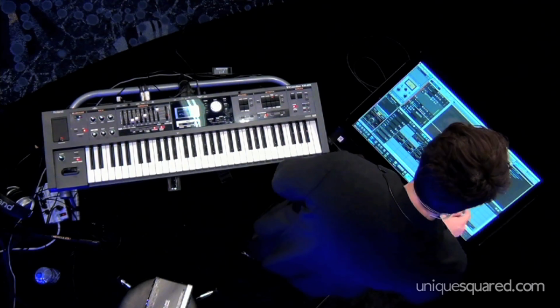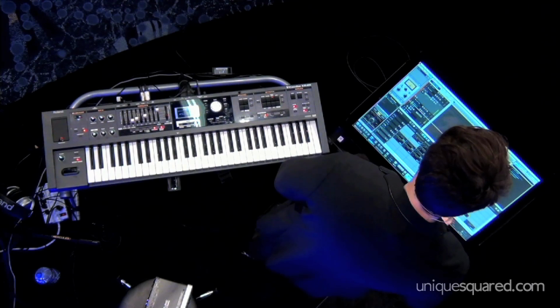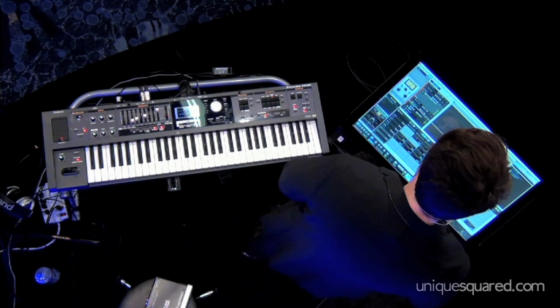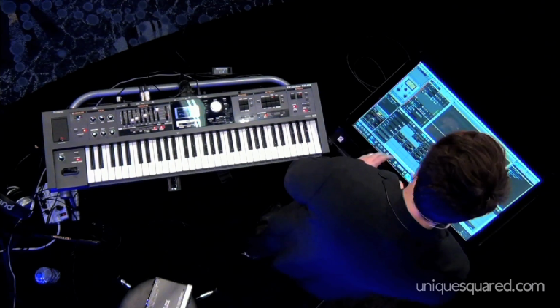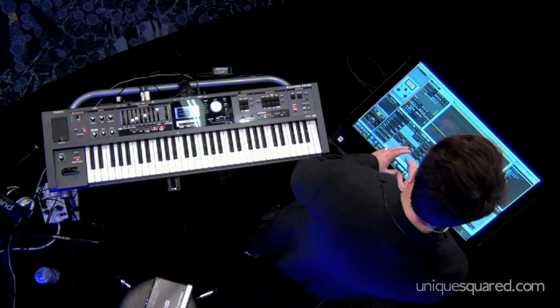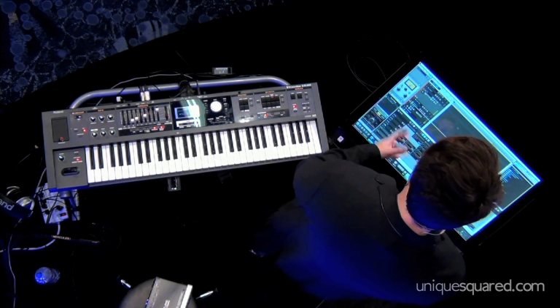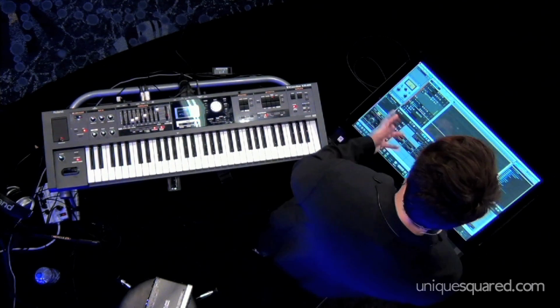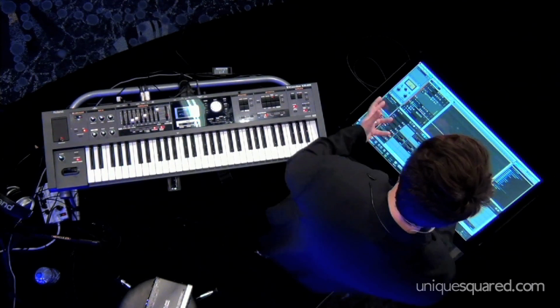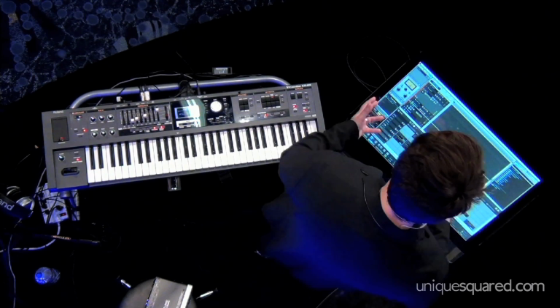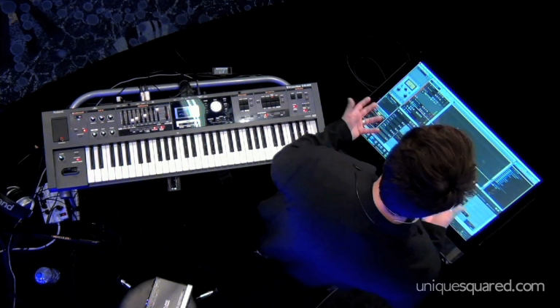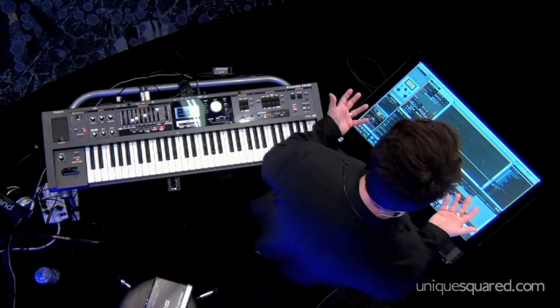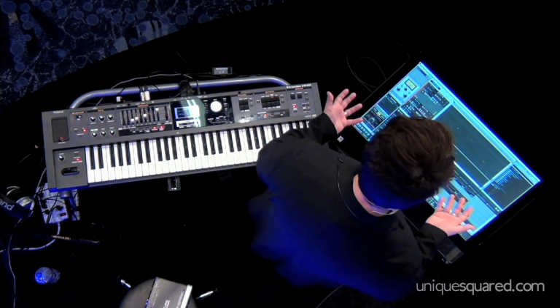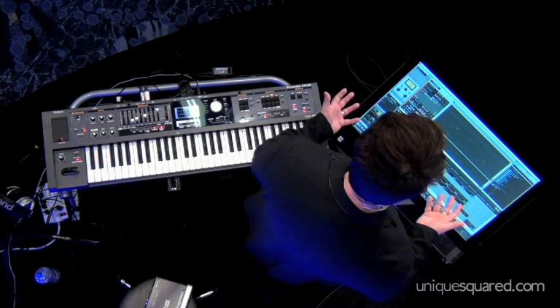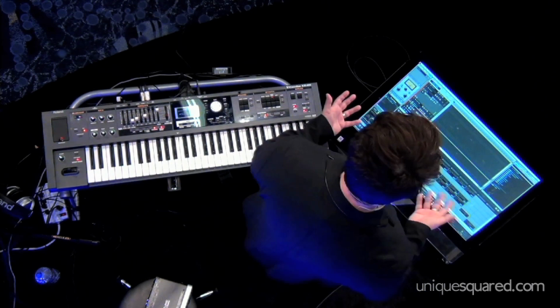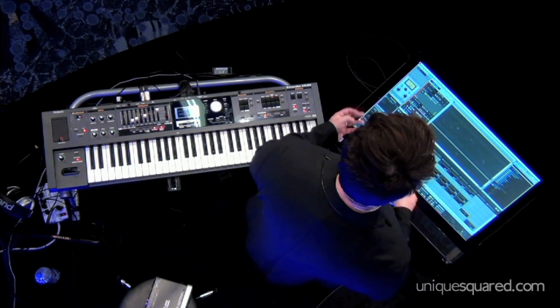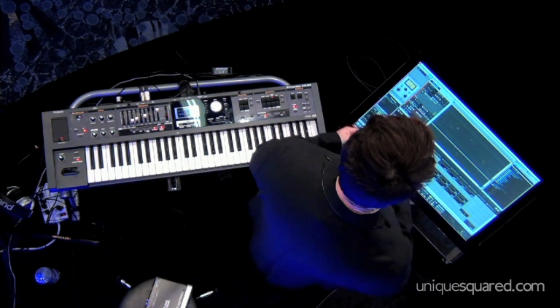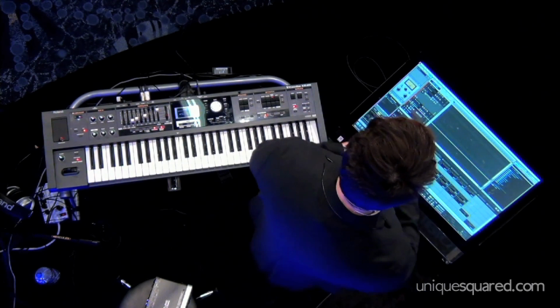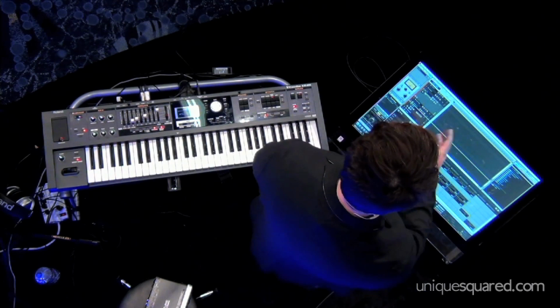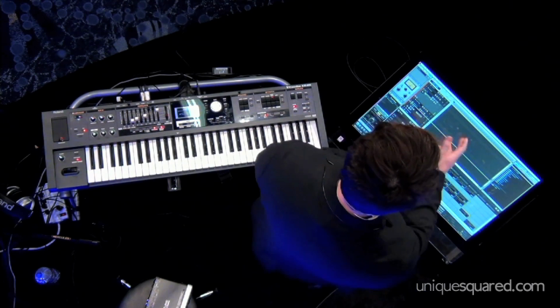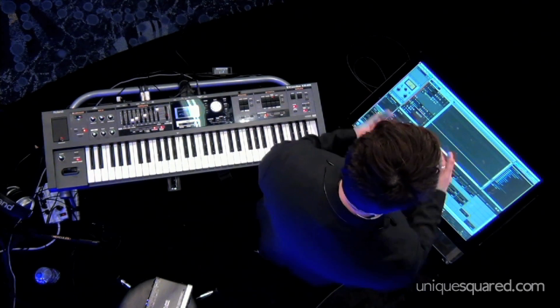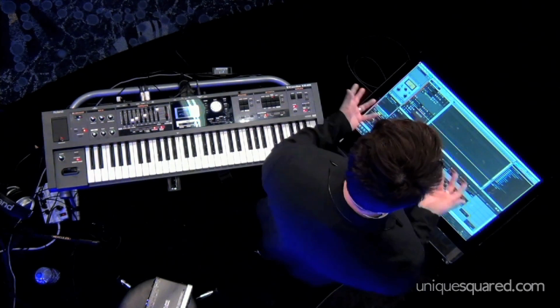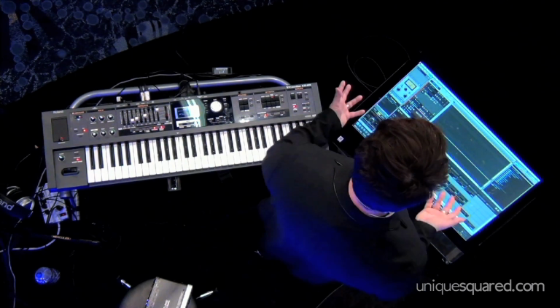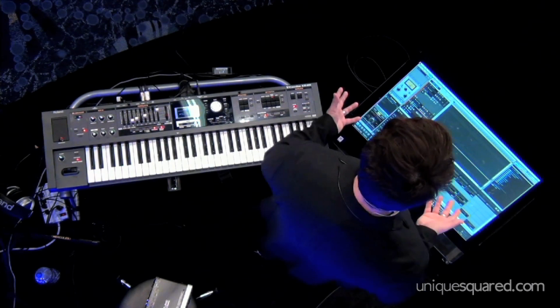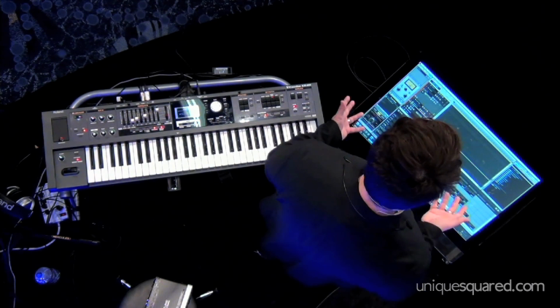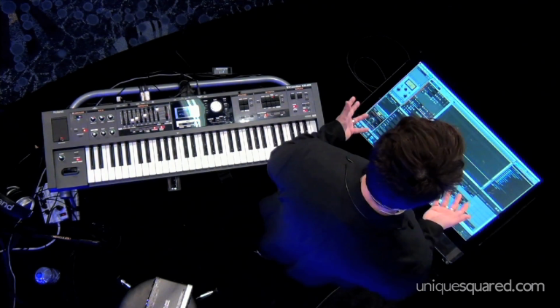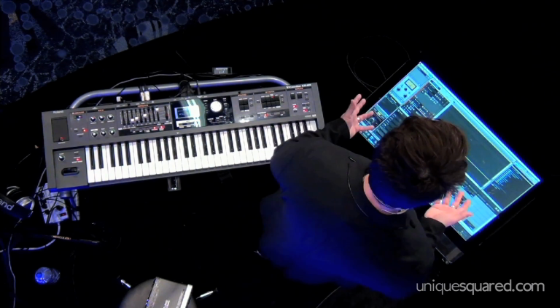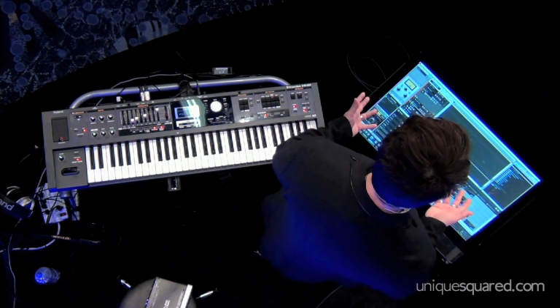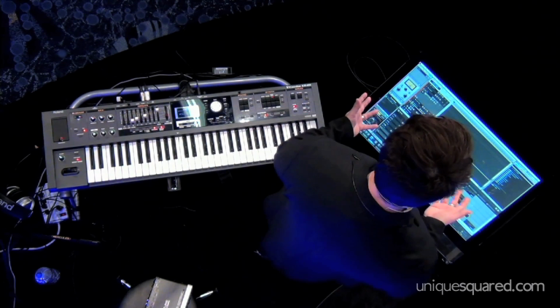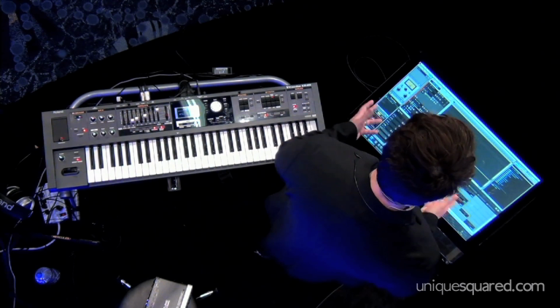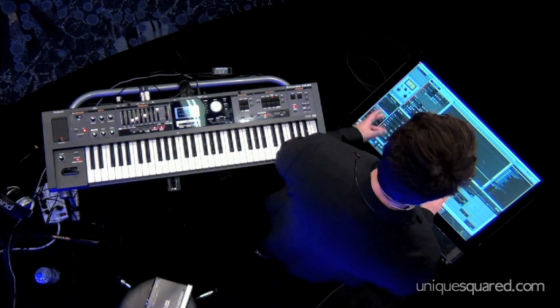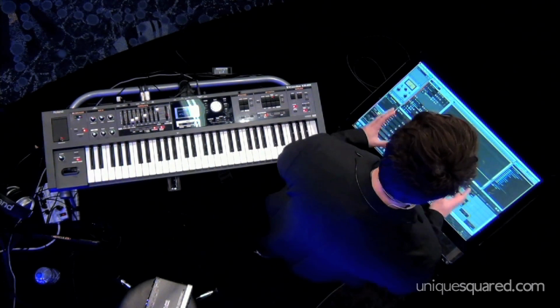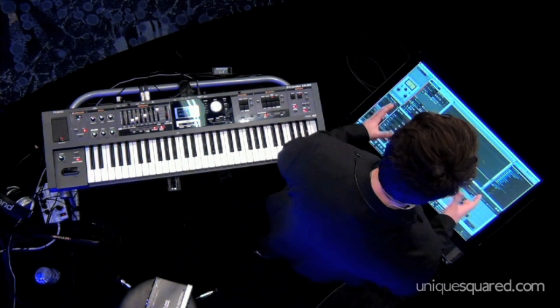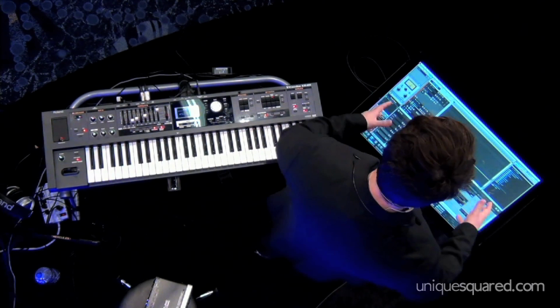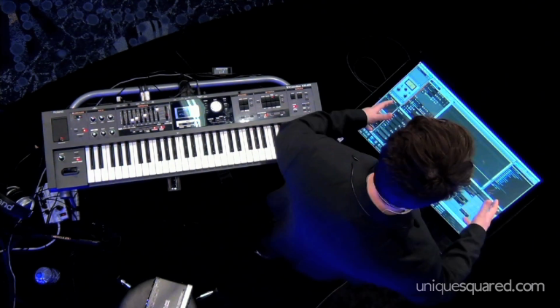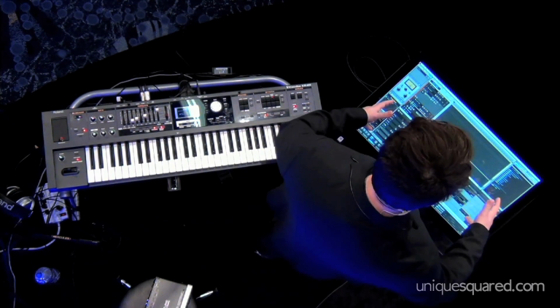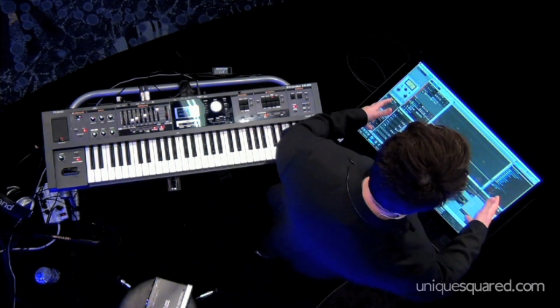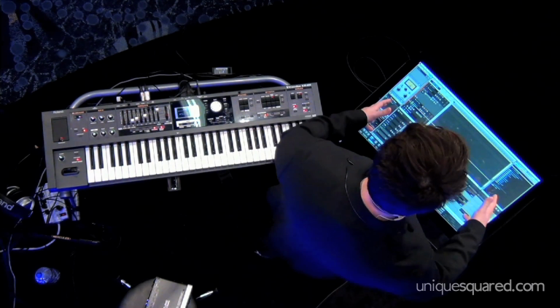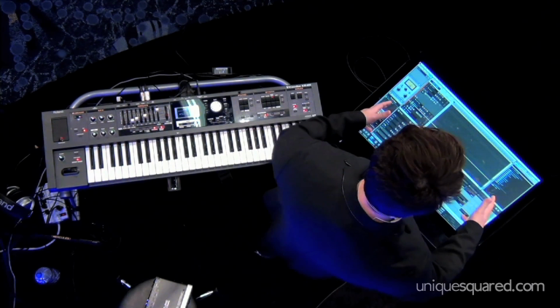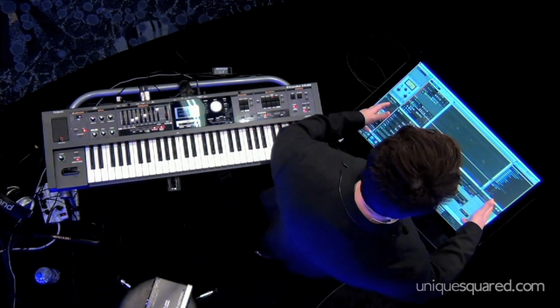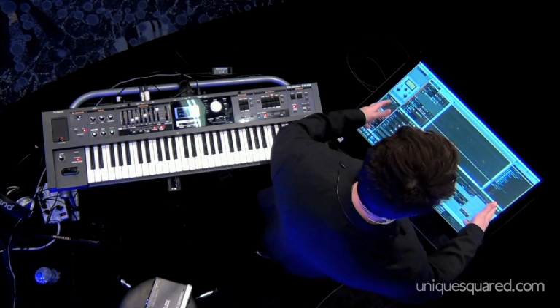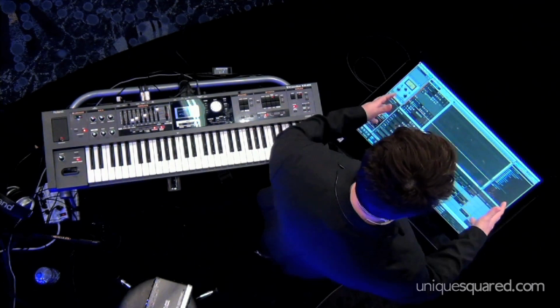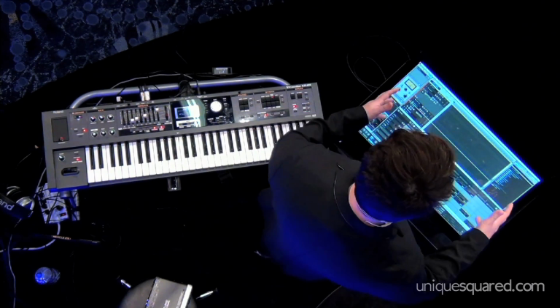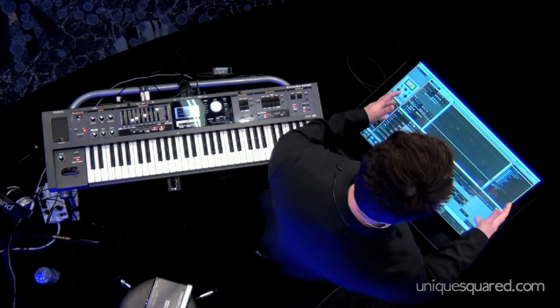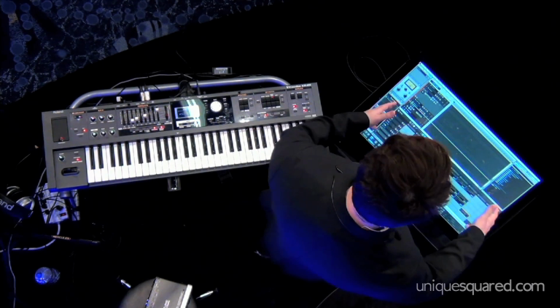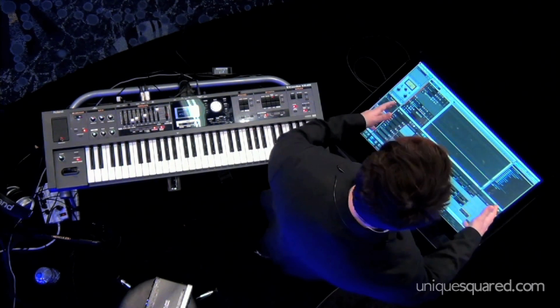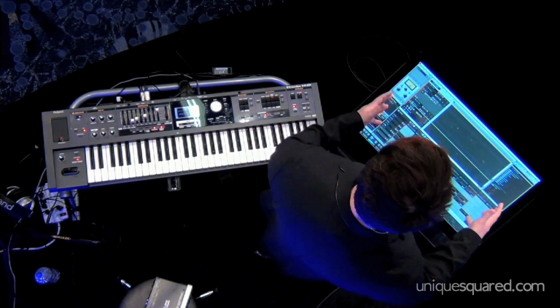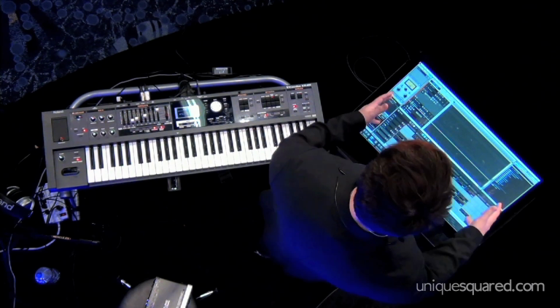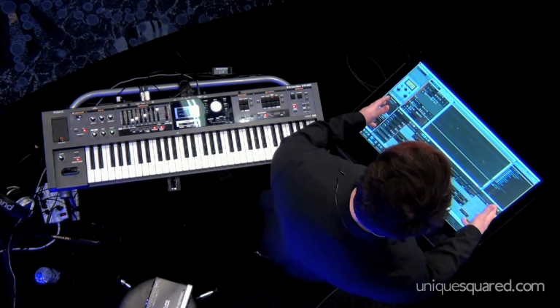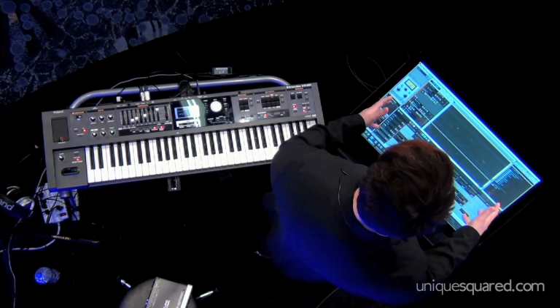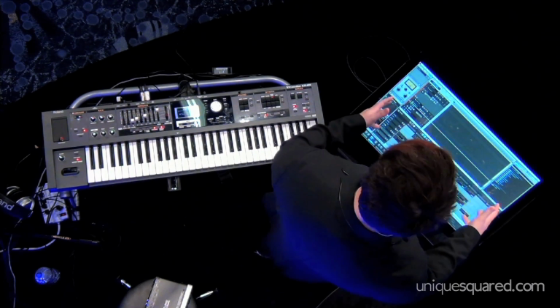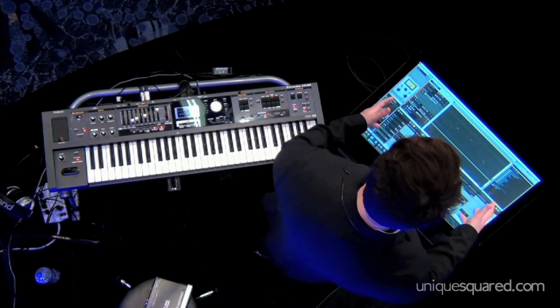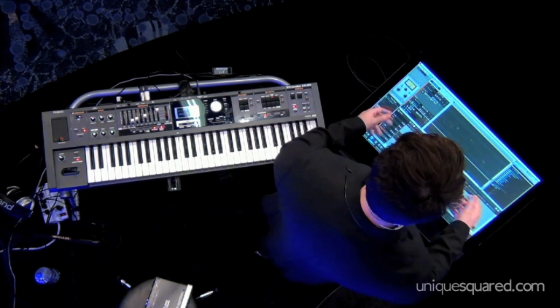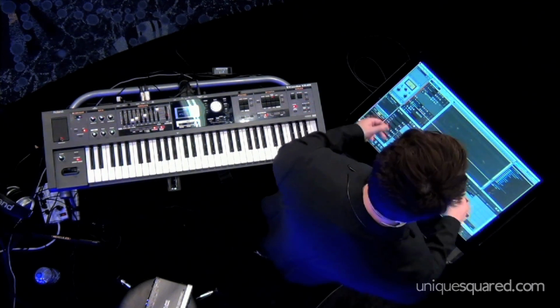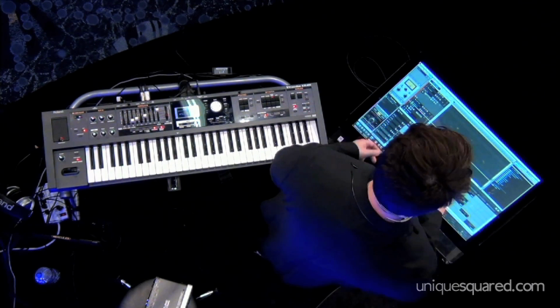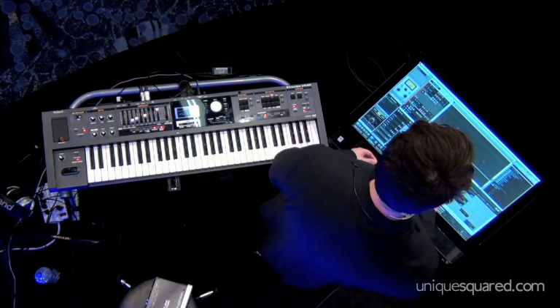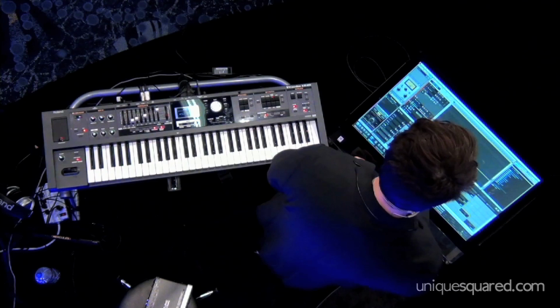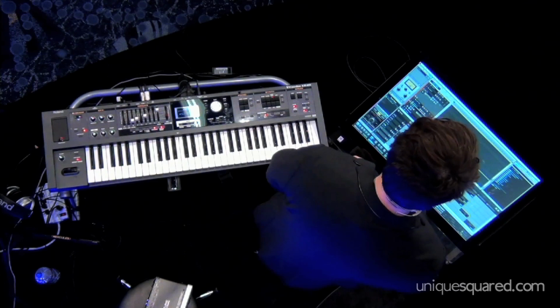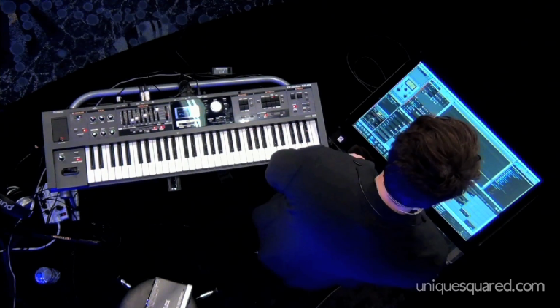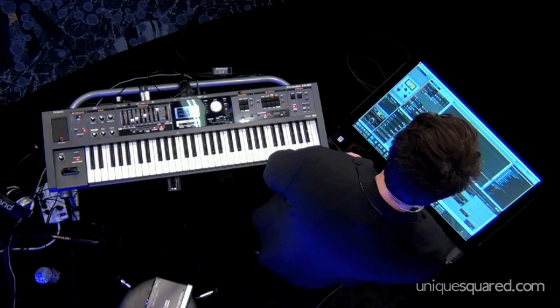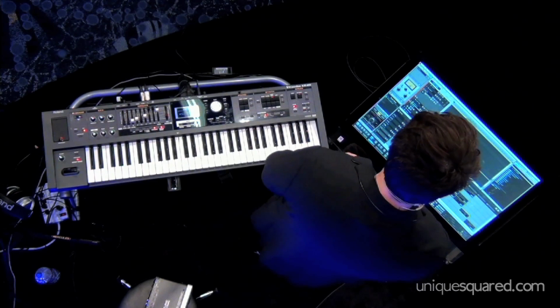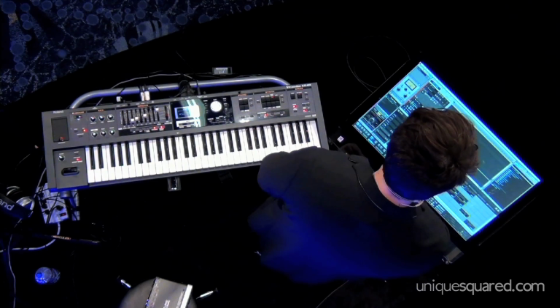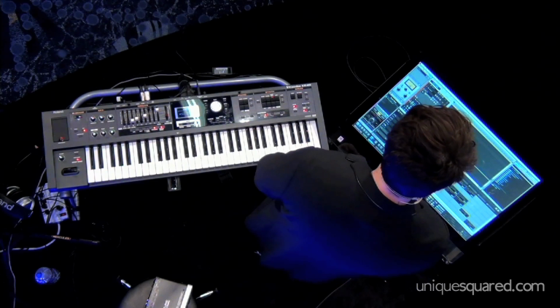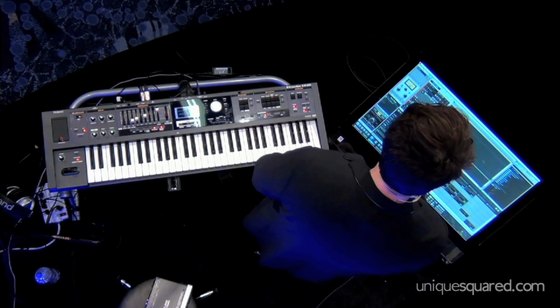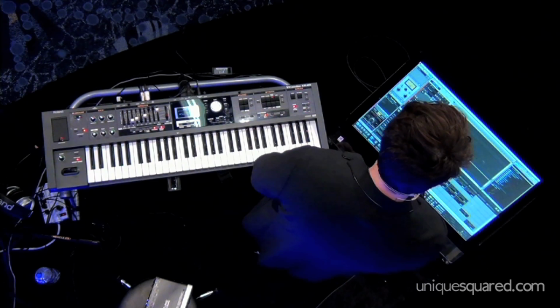I can go ahead and trigger off loops and I can record everything, and it basically acts like a big pad controller essentially.